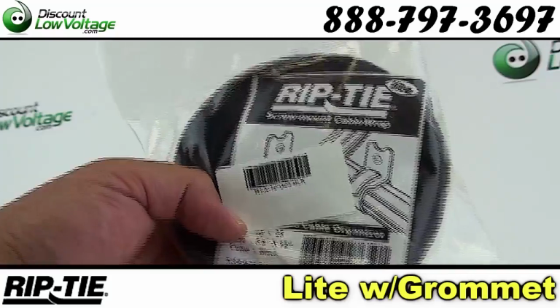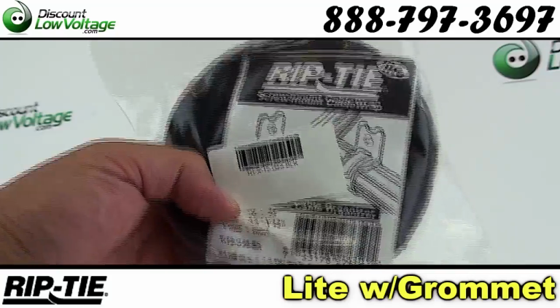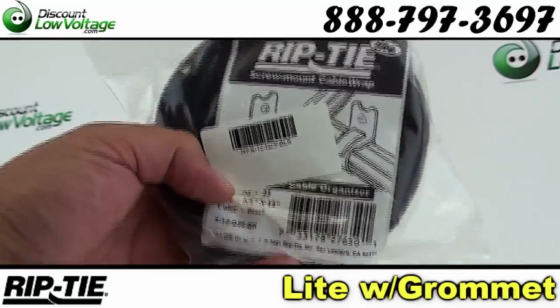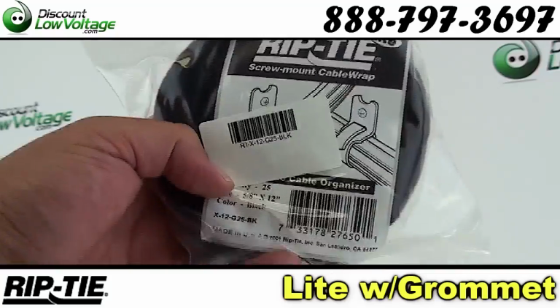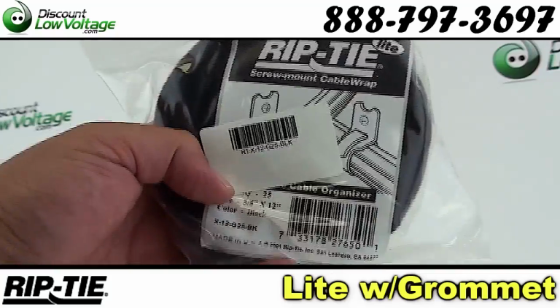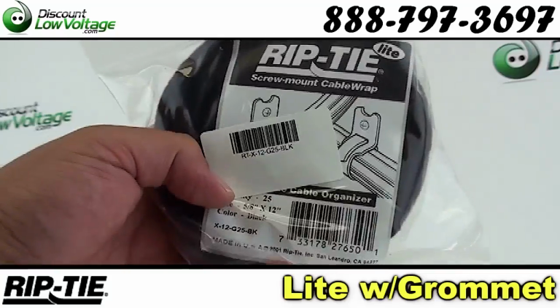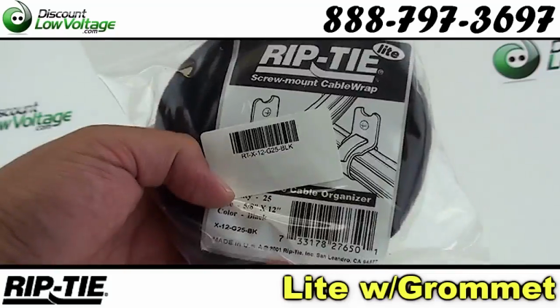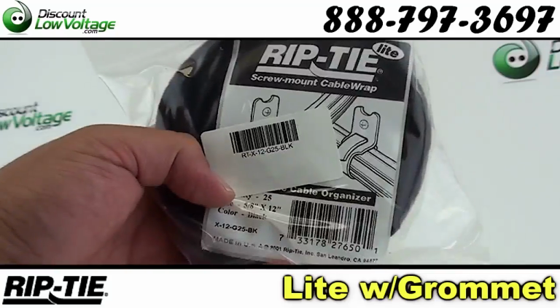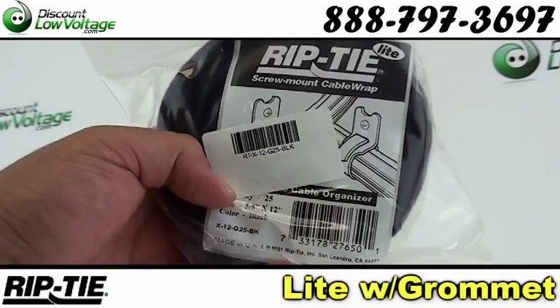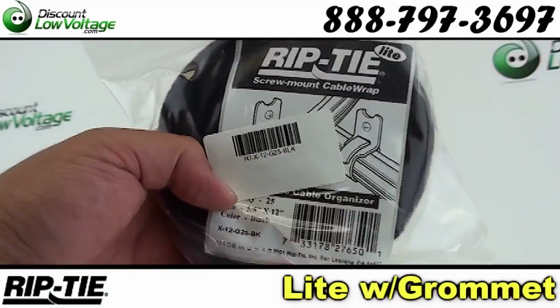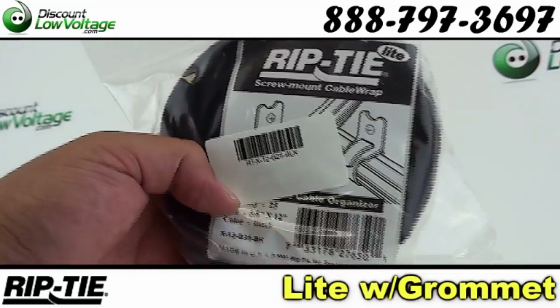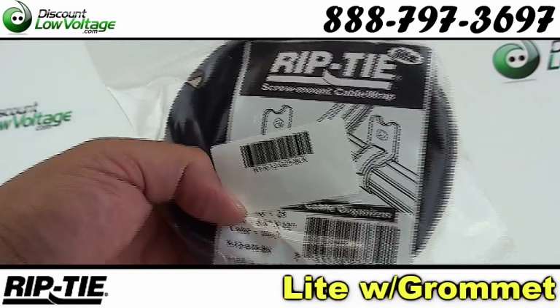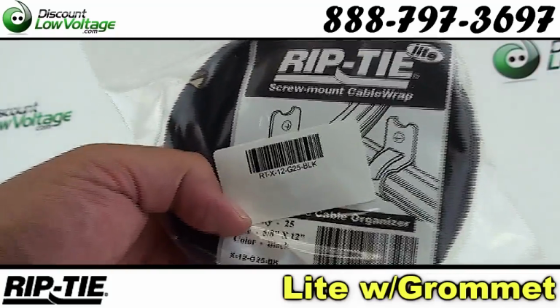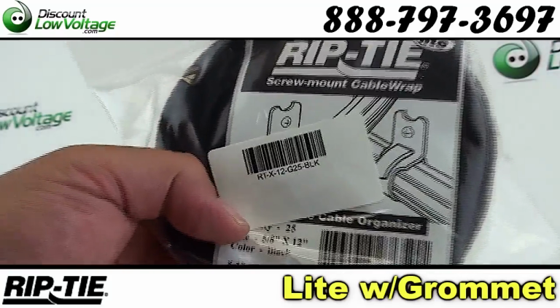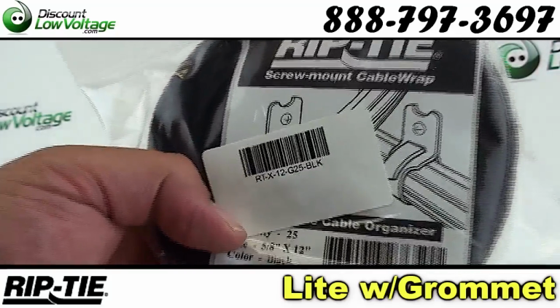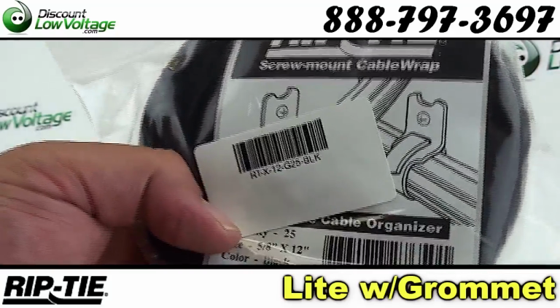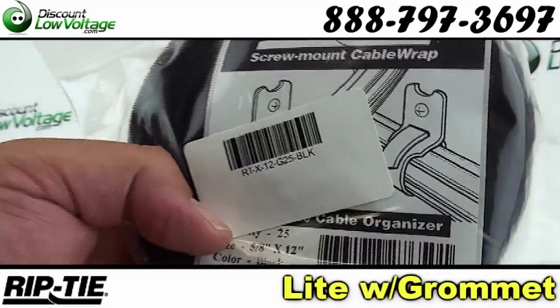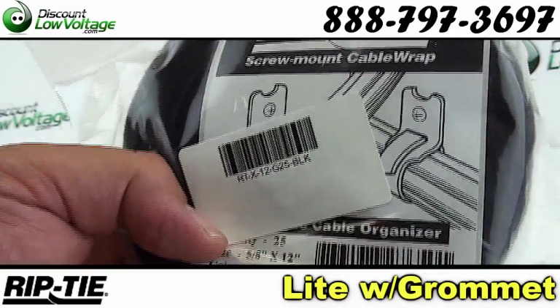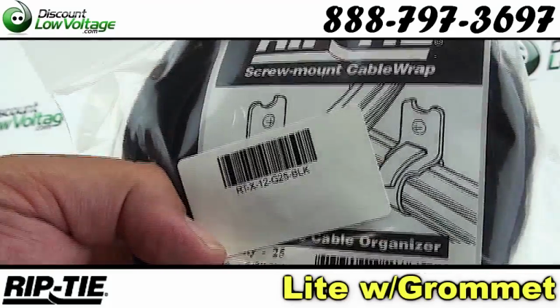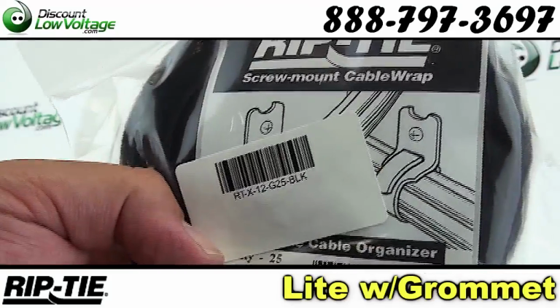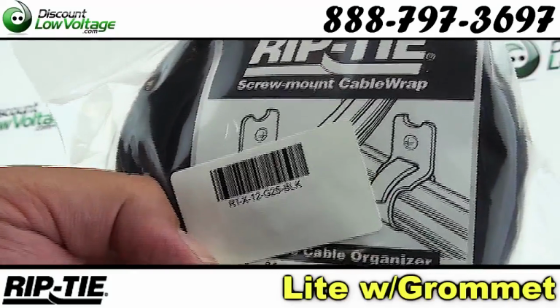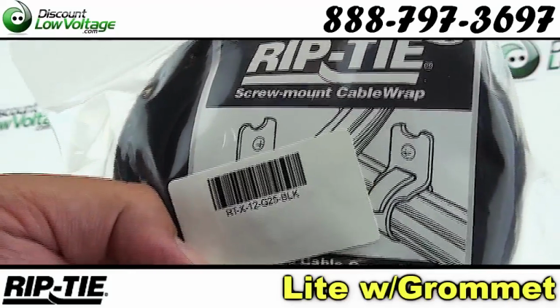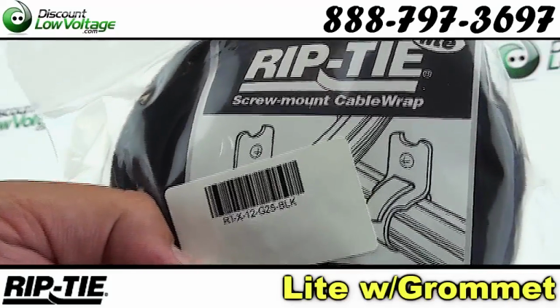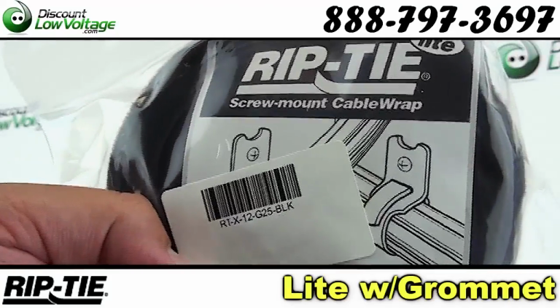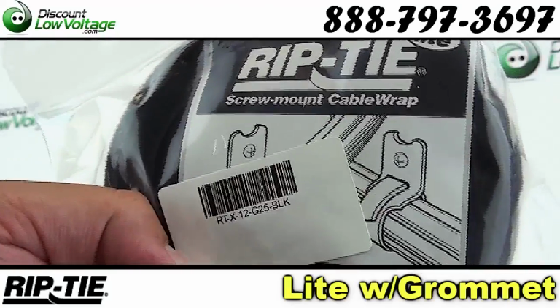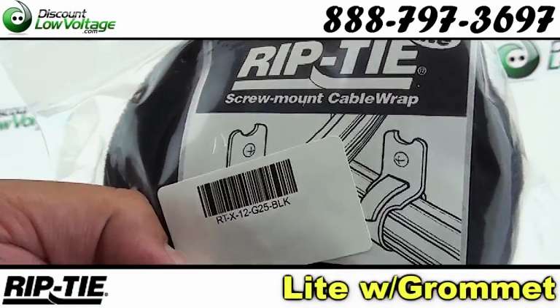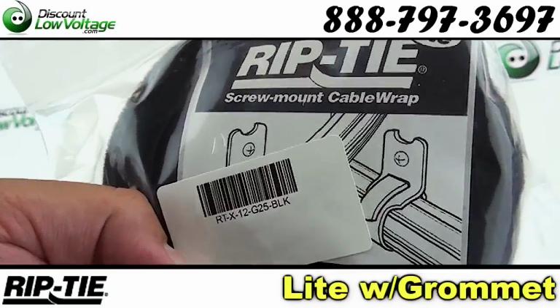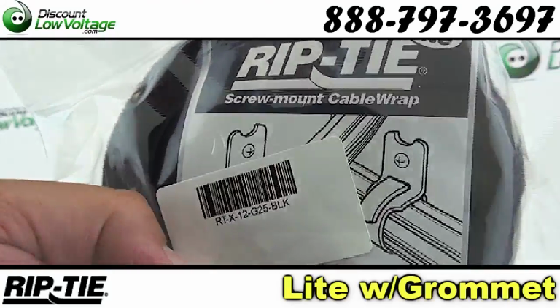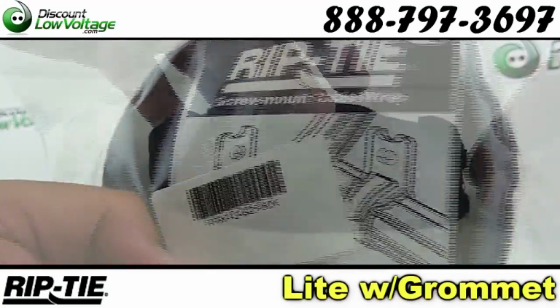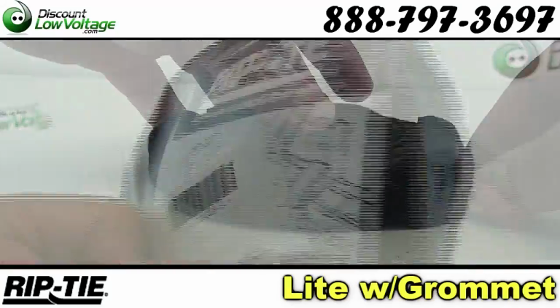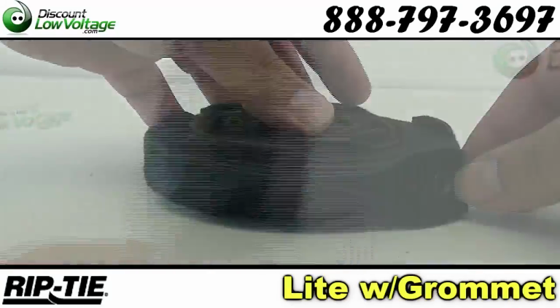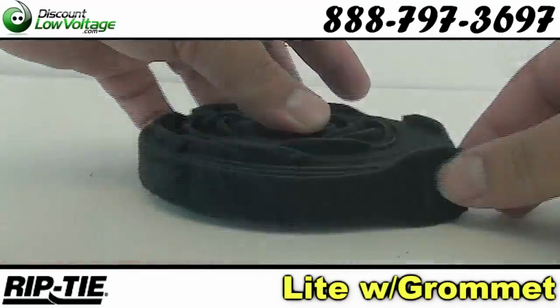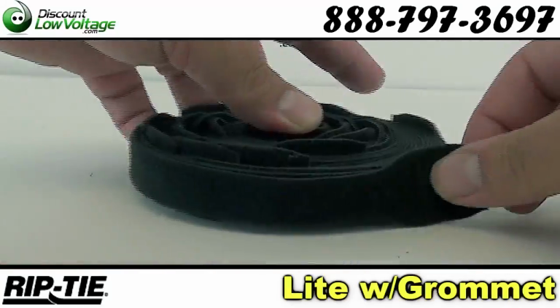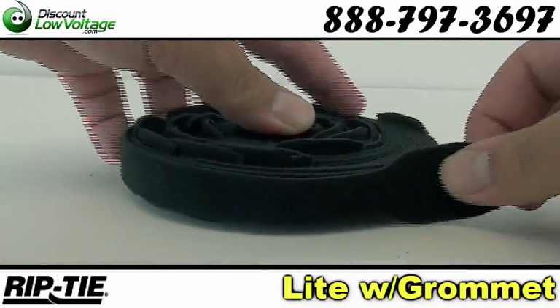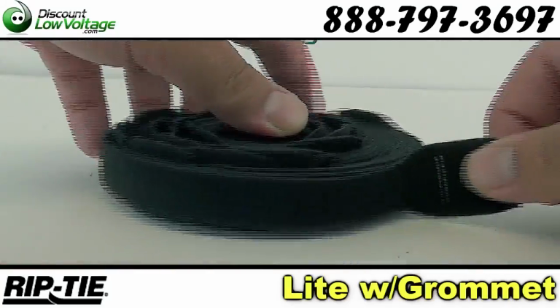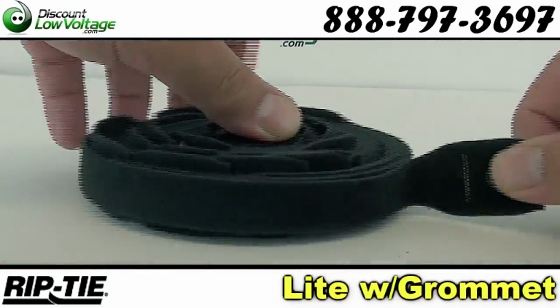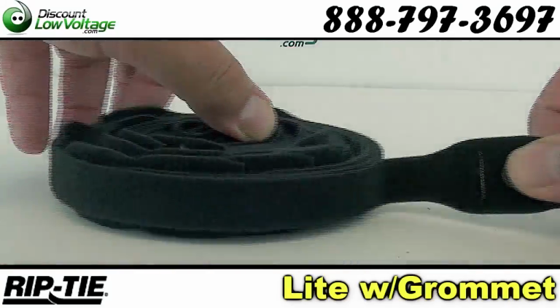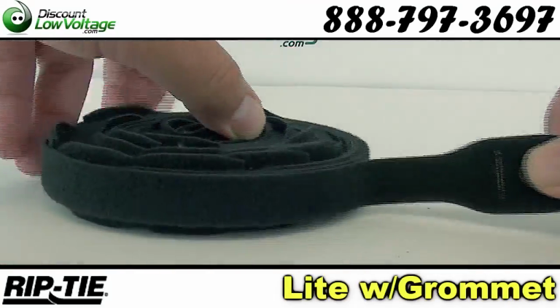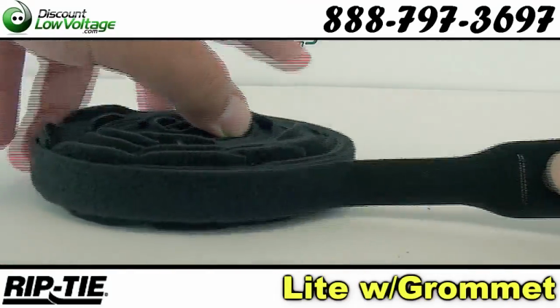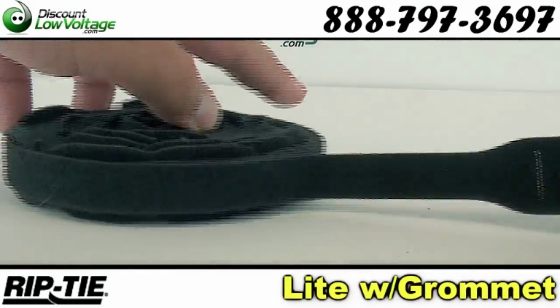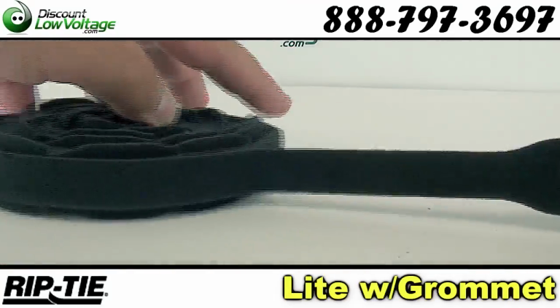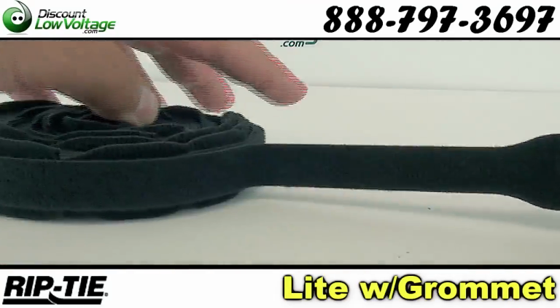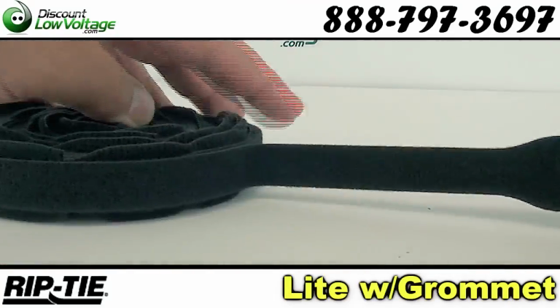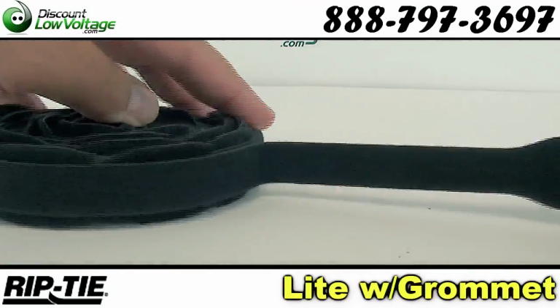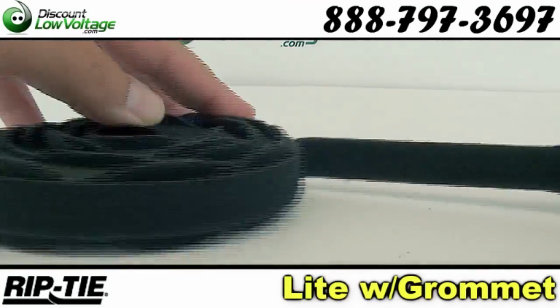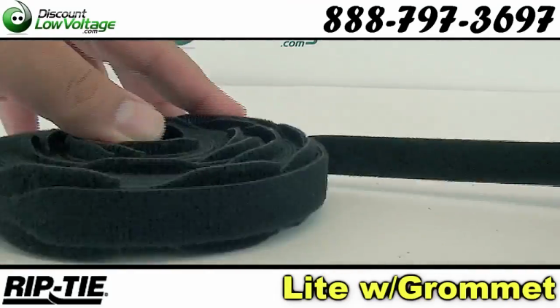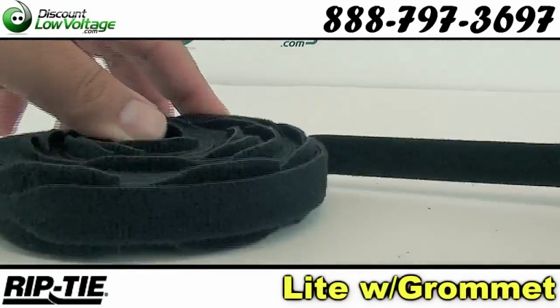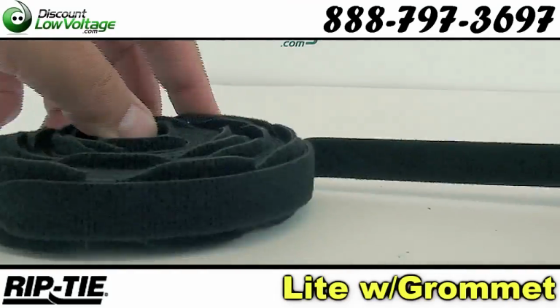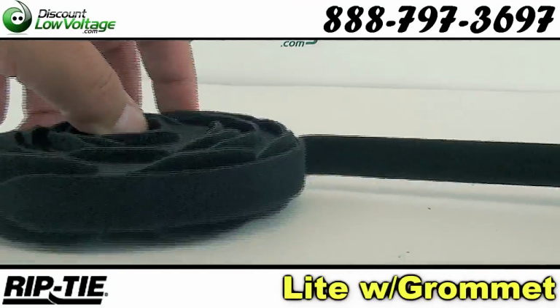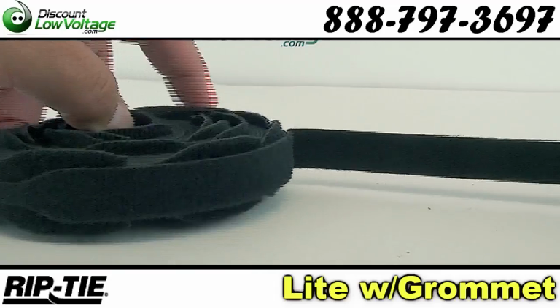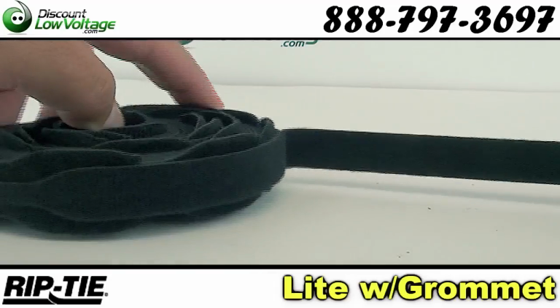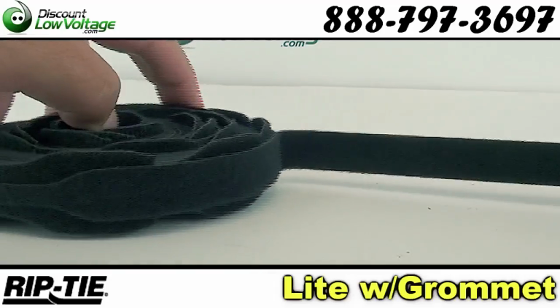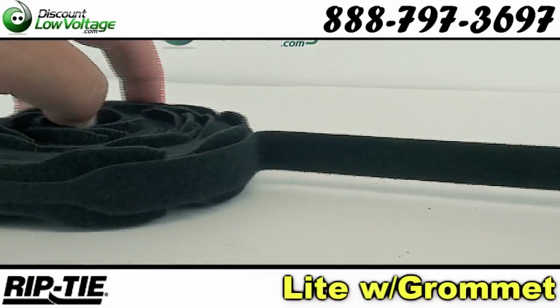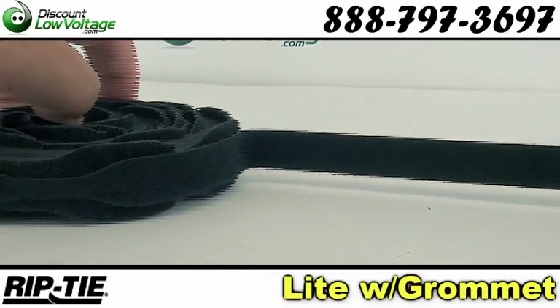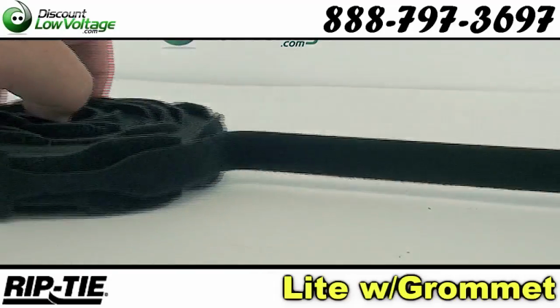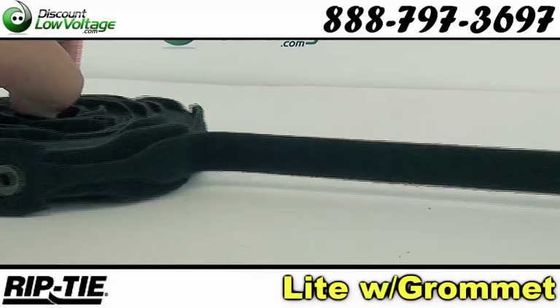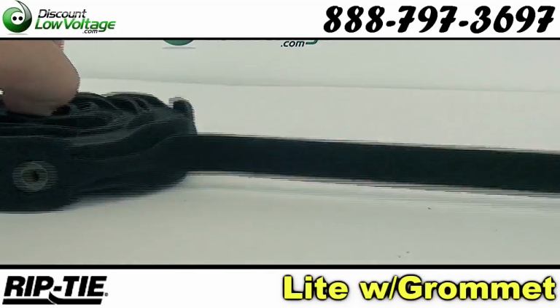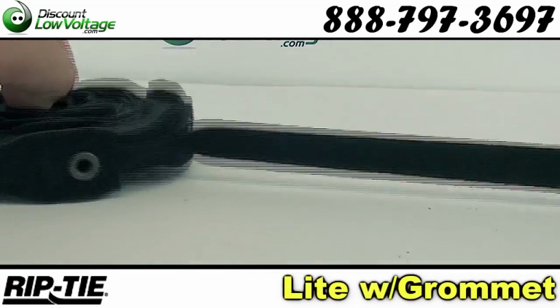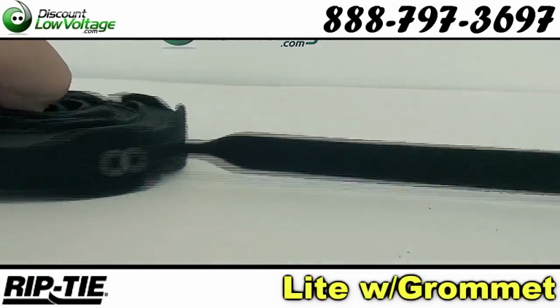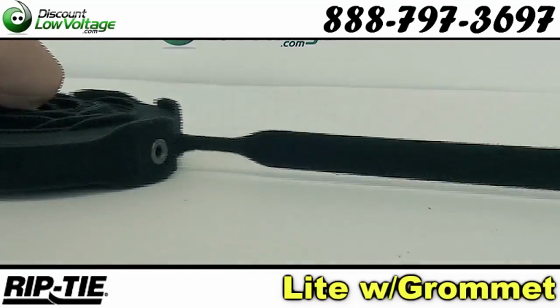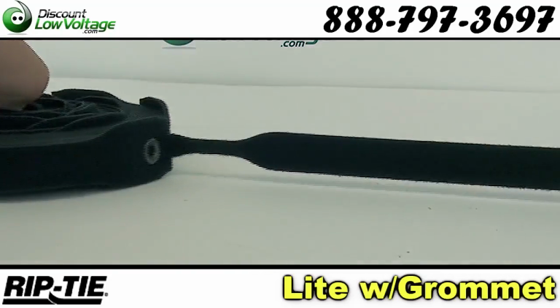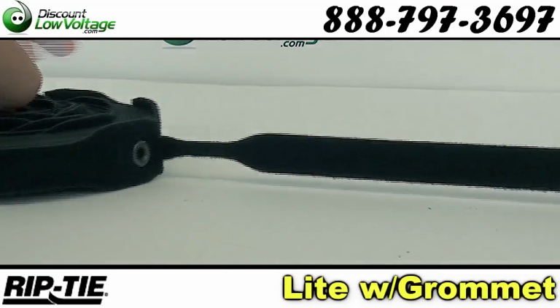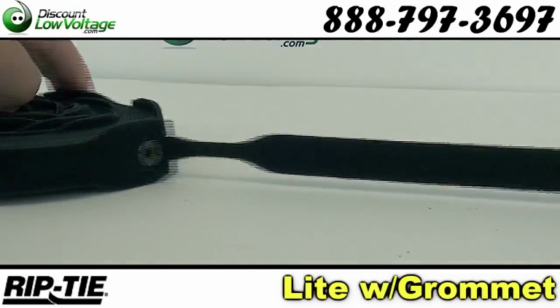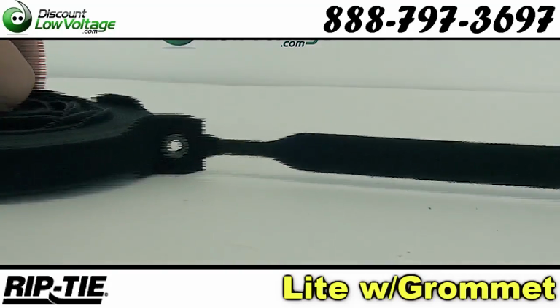Ideal for bundling and organizing computer network cables, with at least 200 re-fastenings.